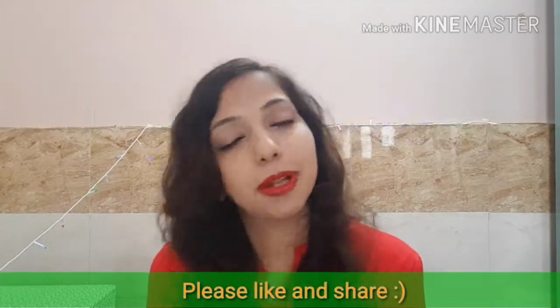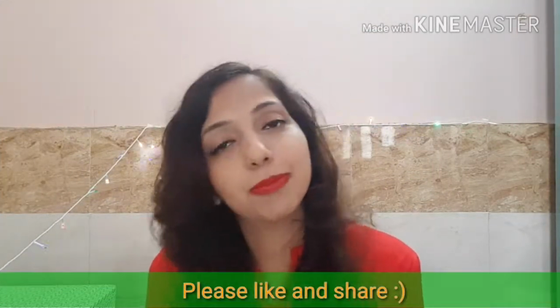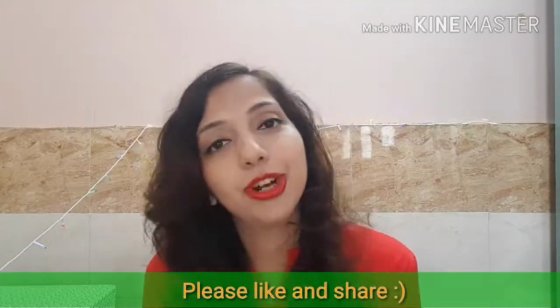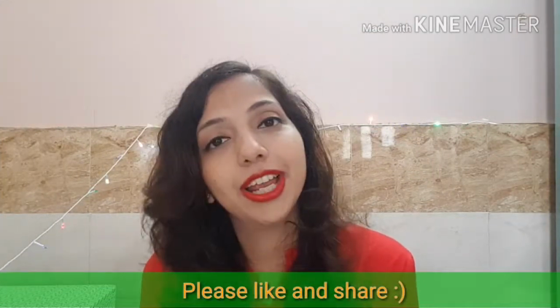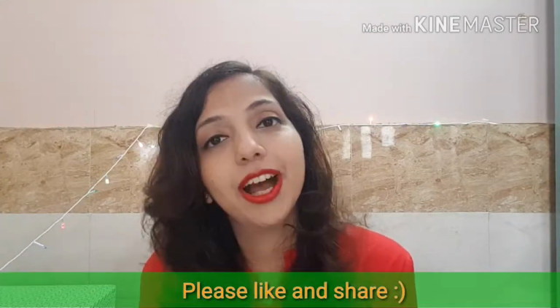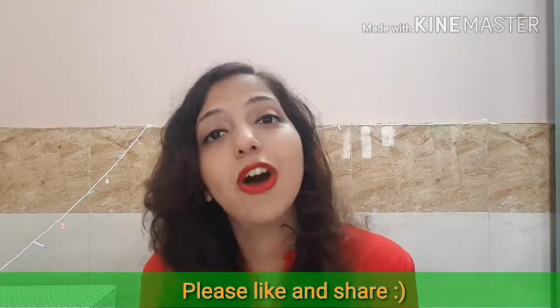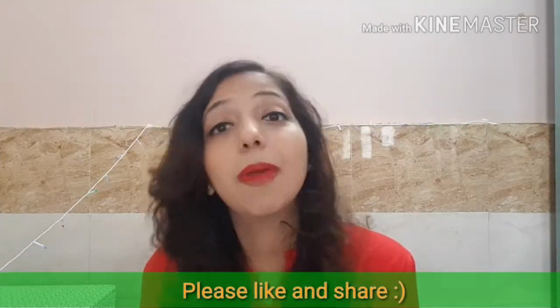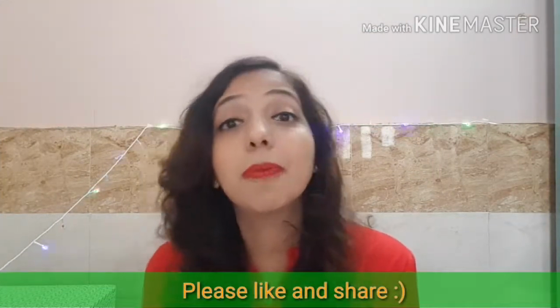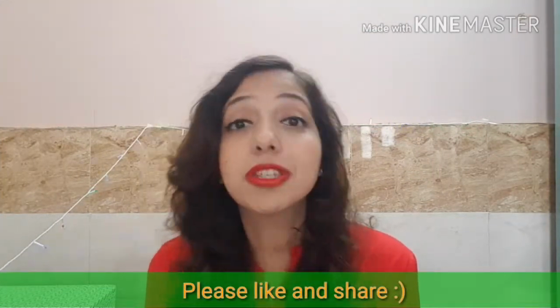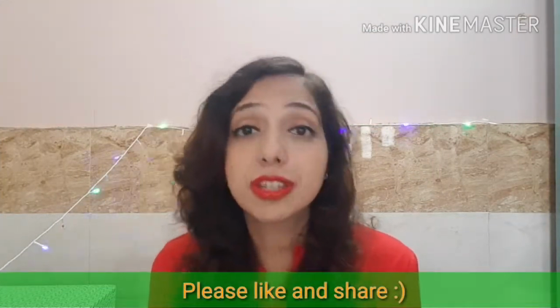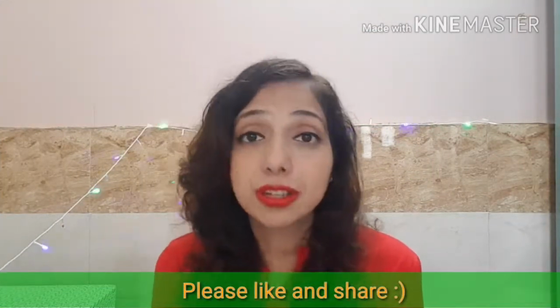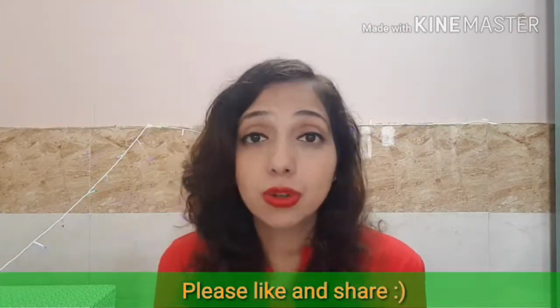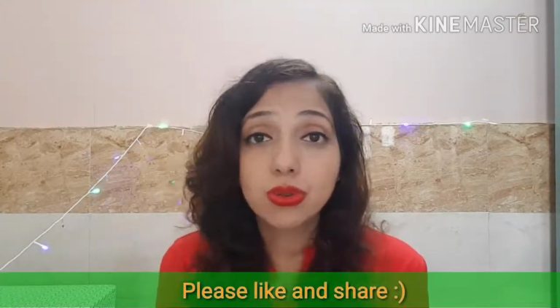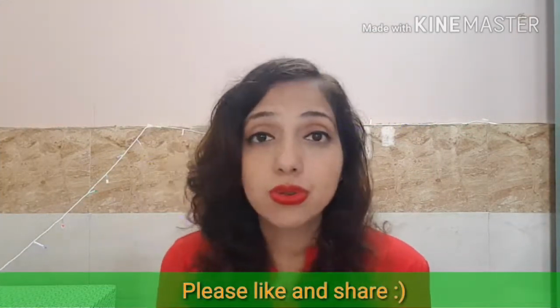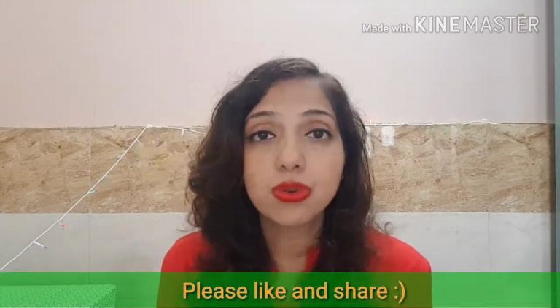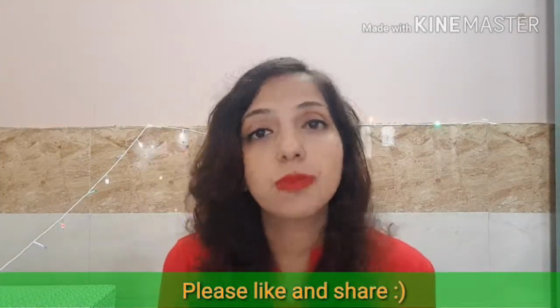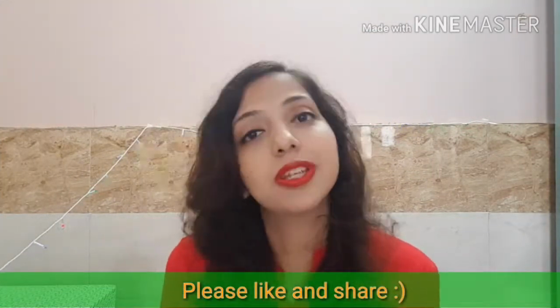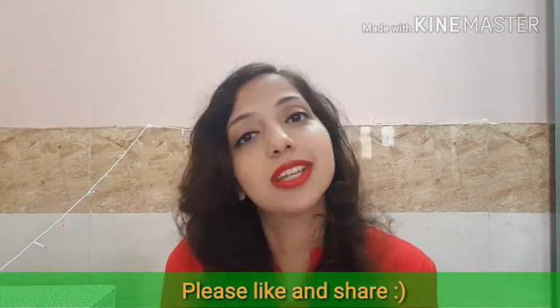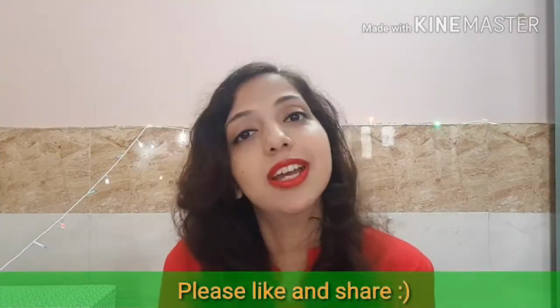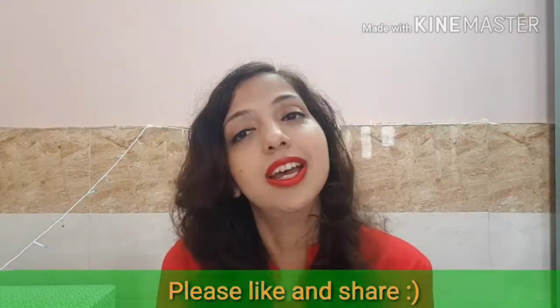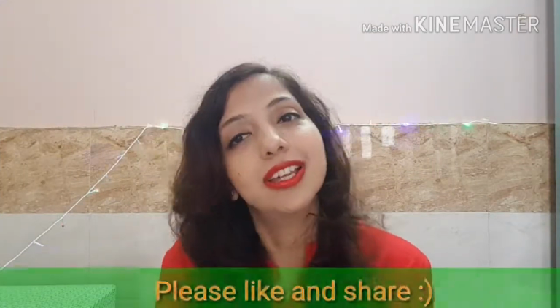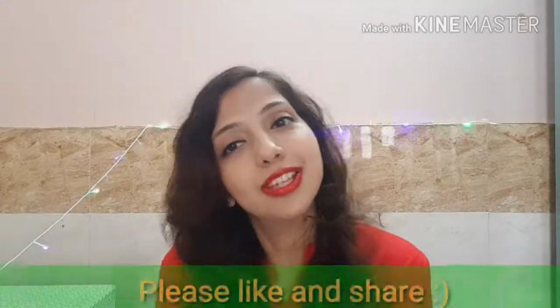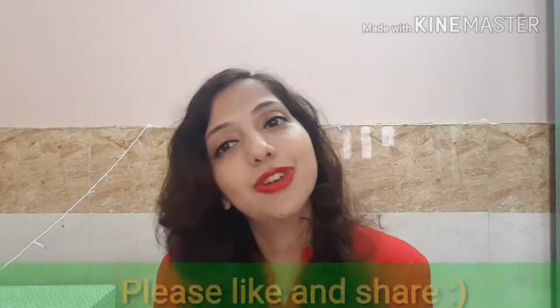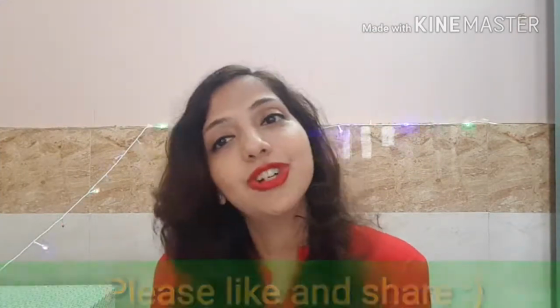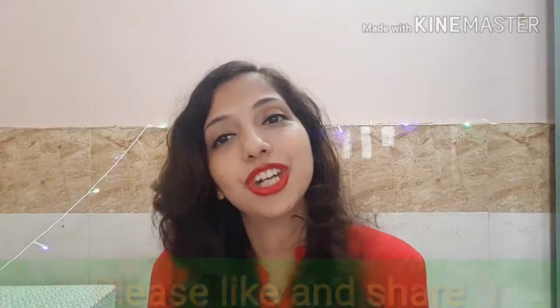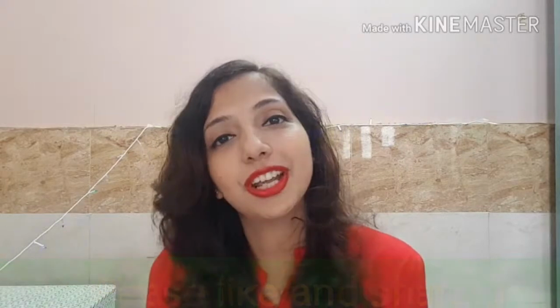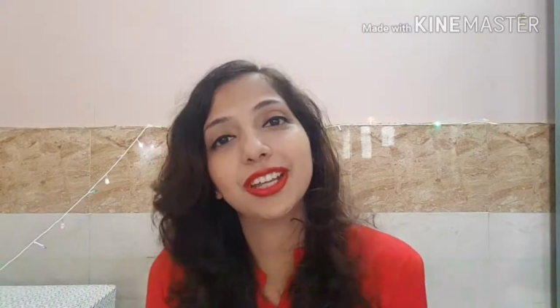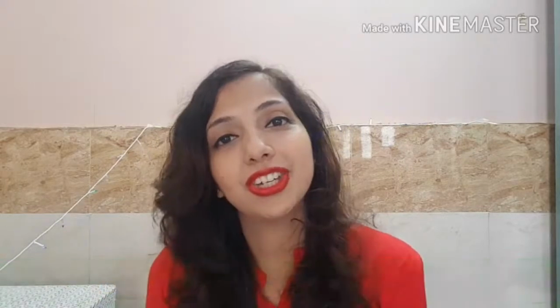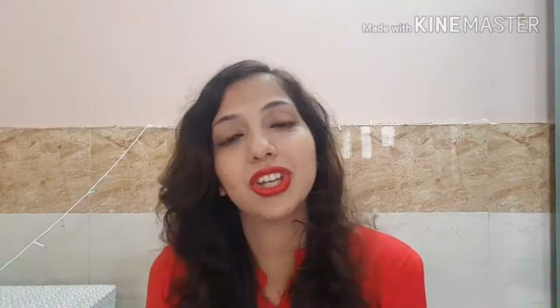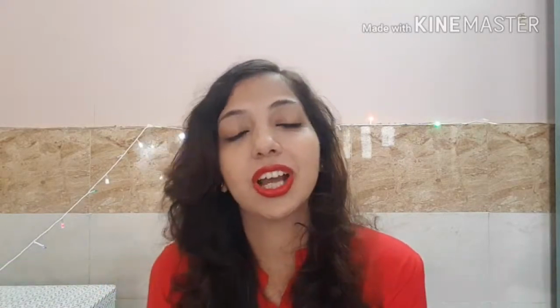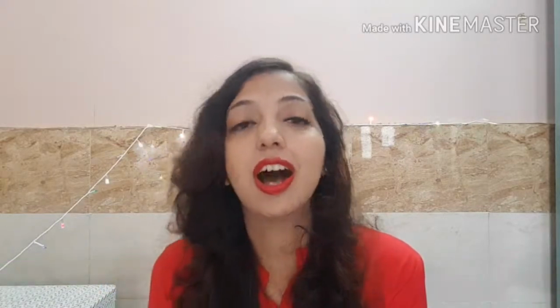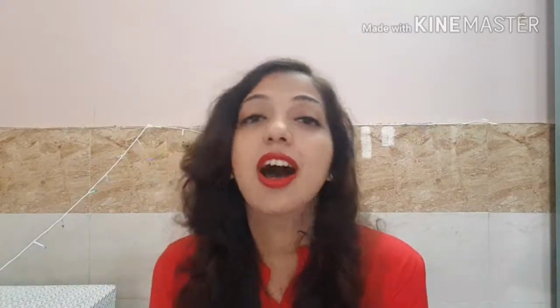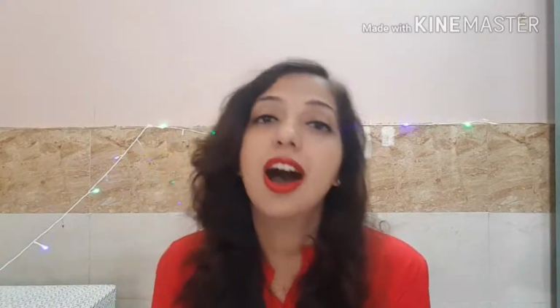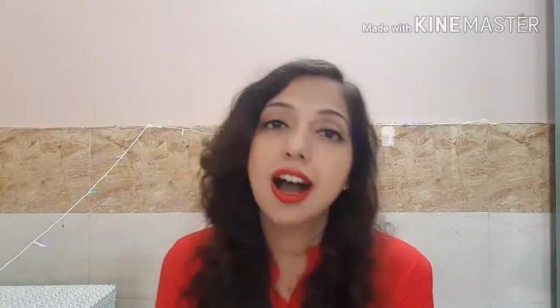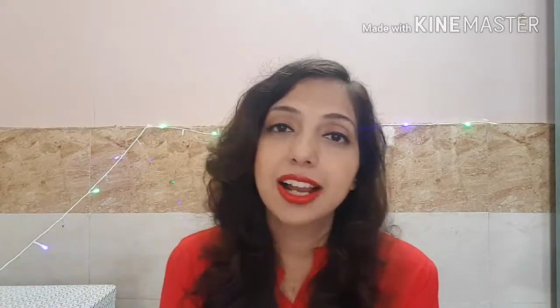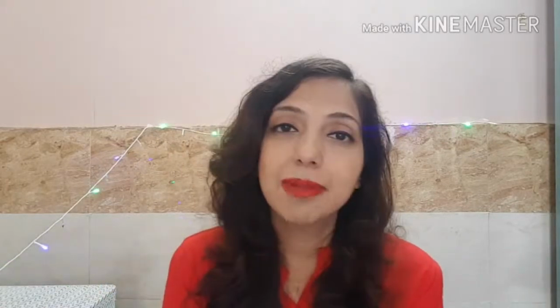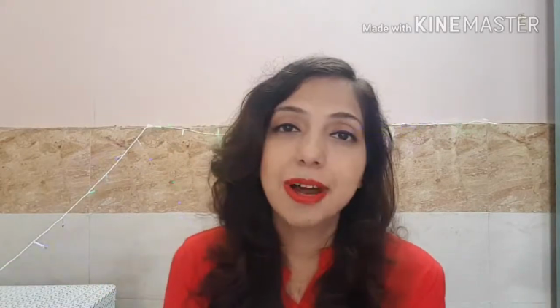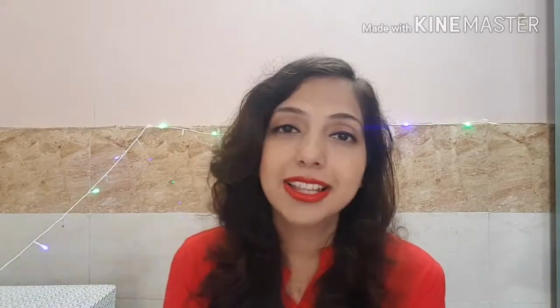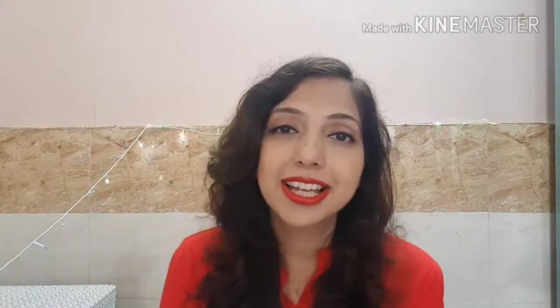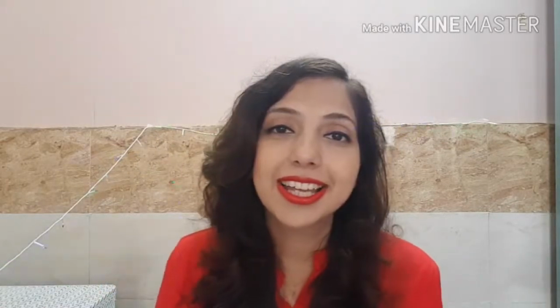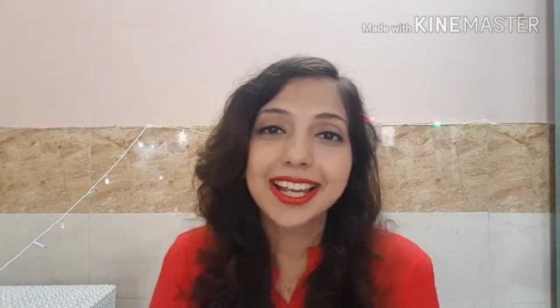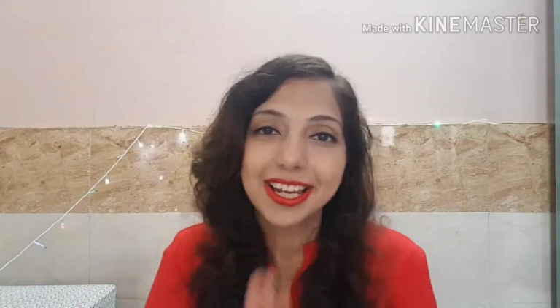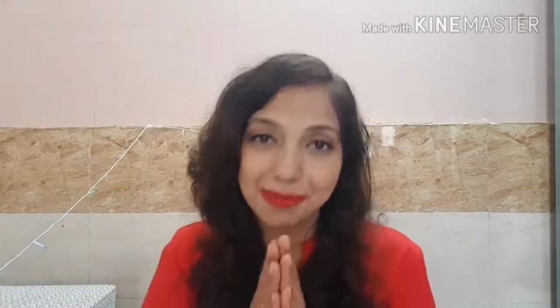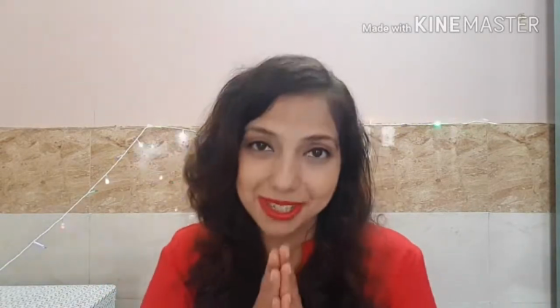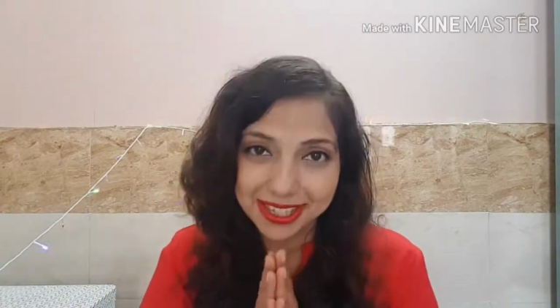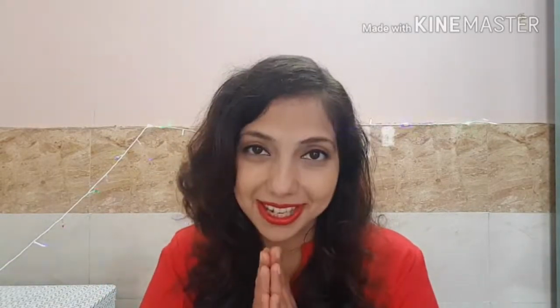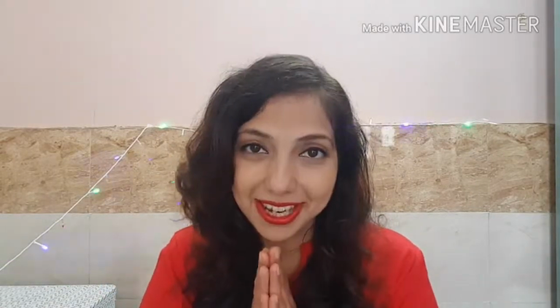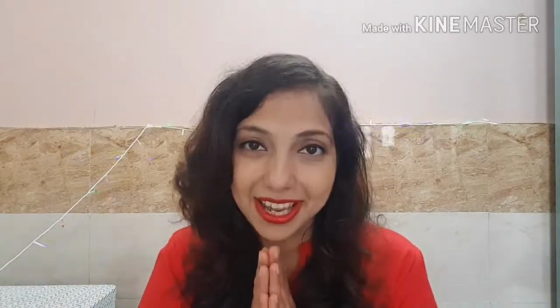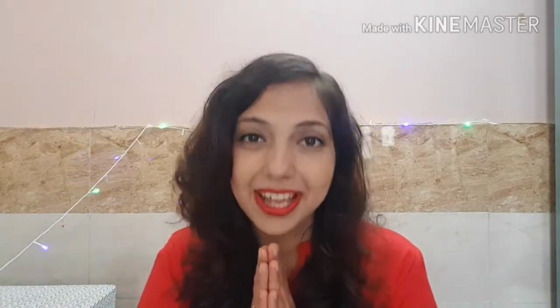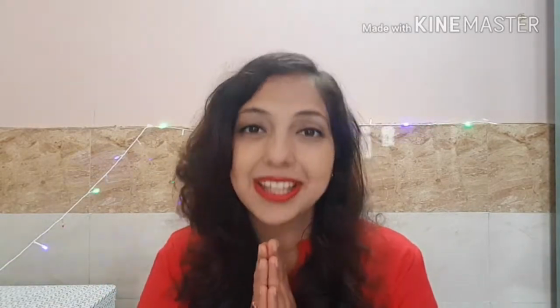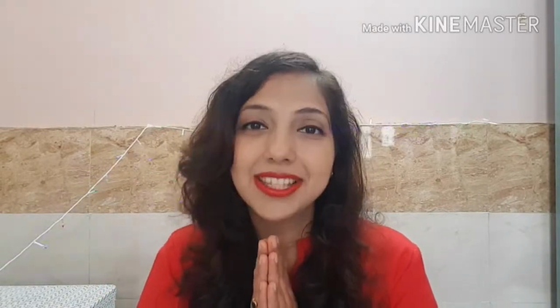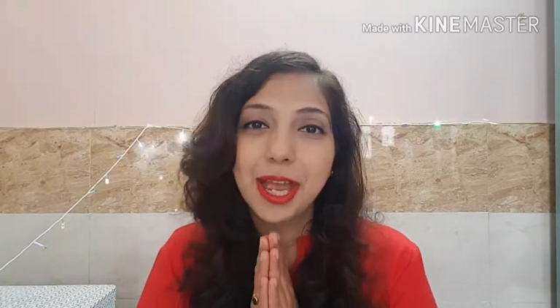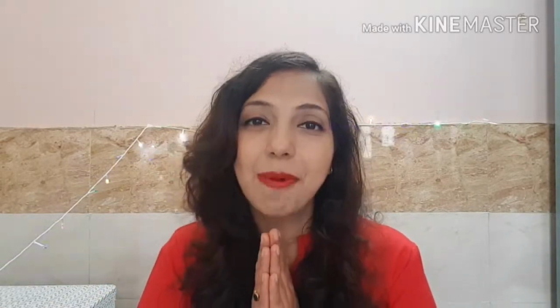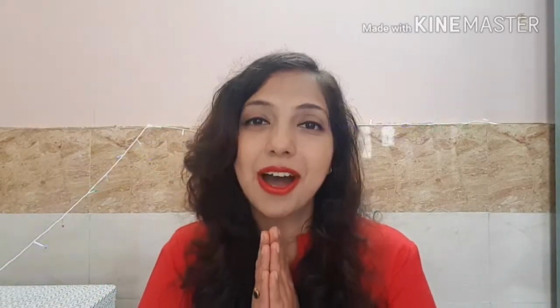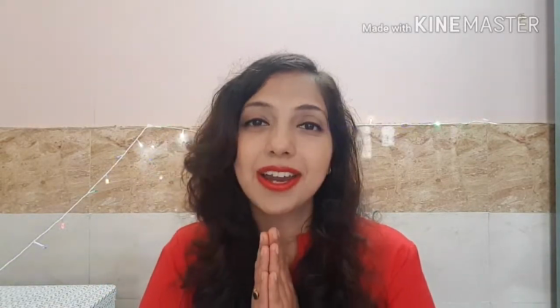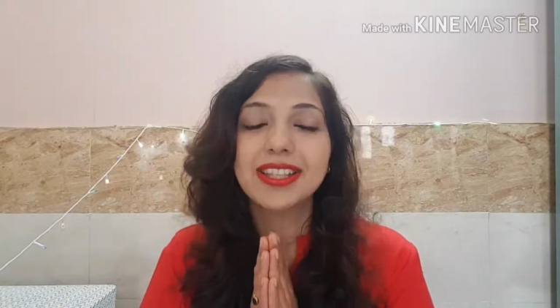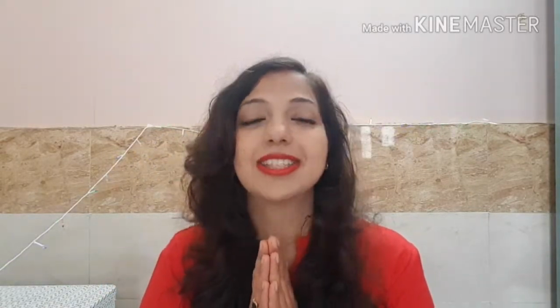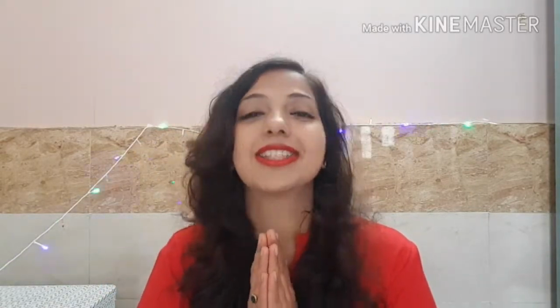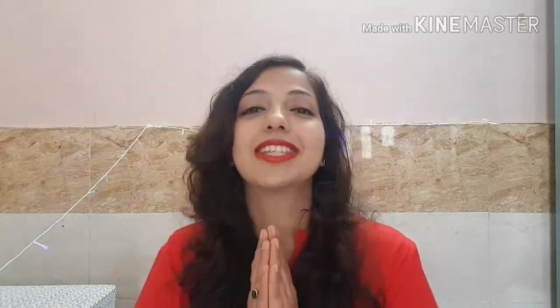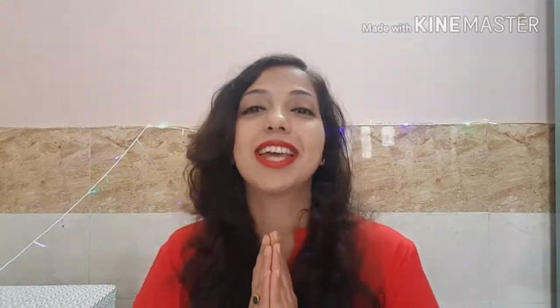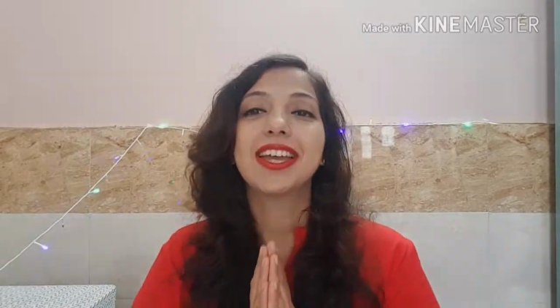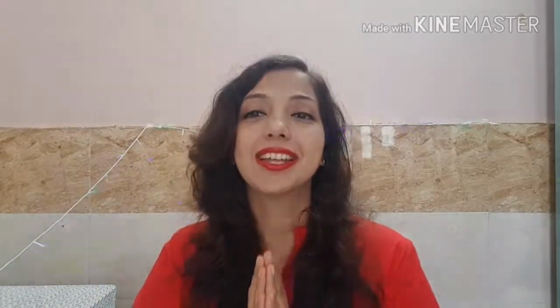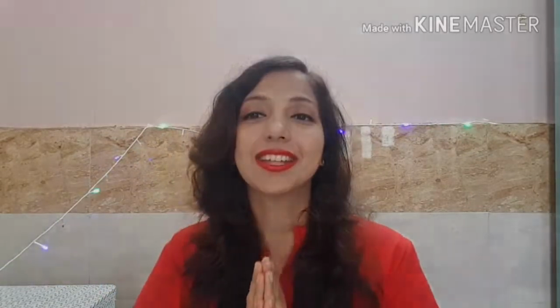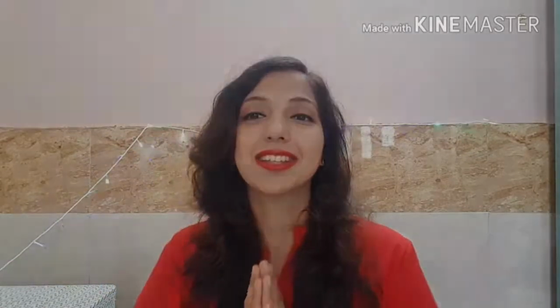I hope you liked this video. If you like it, don't forget to subscribe and share with your friends. See you next time. Jai Bharat, Jai Hind.